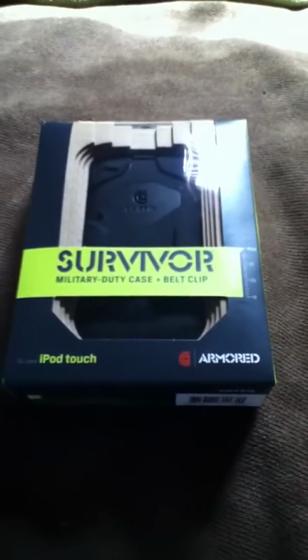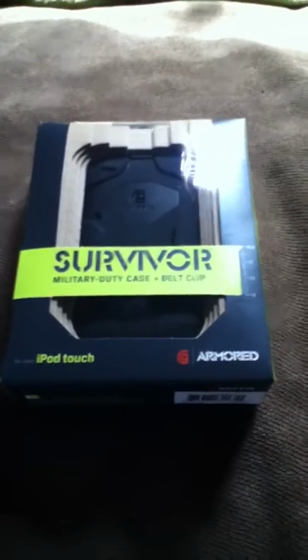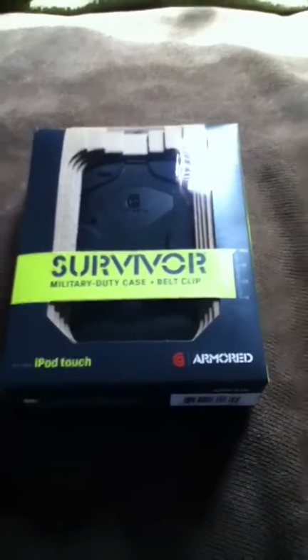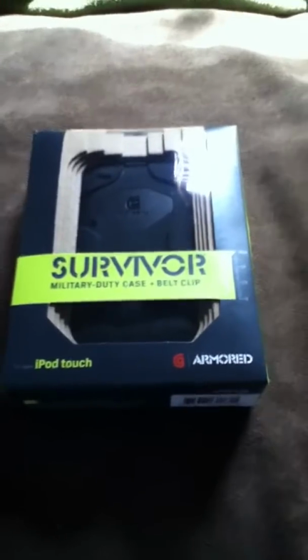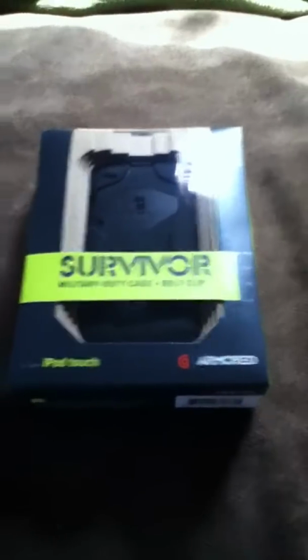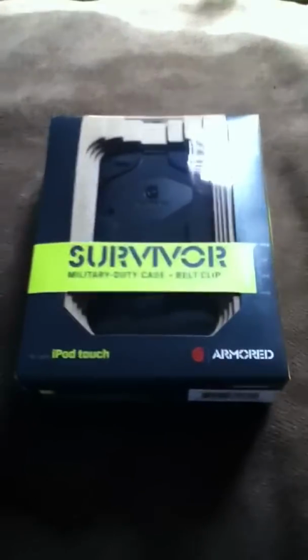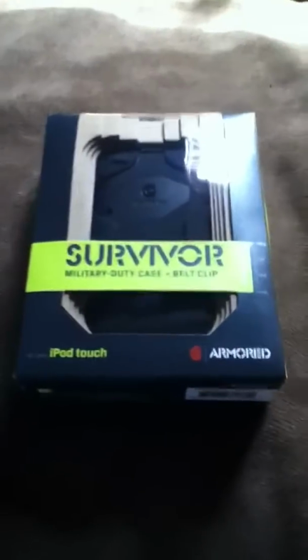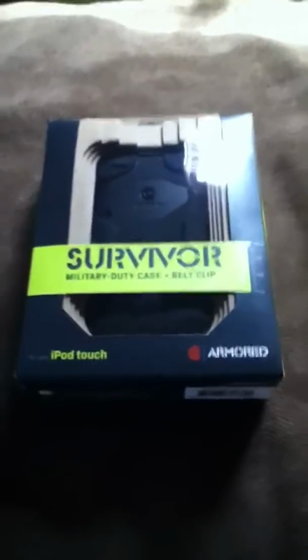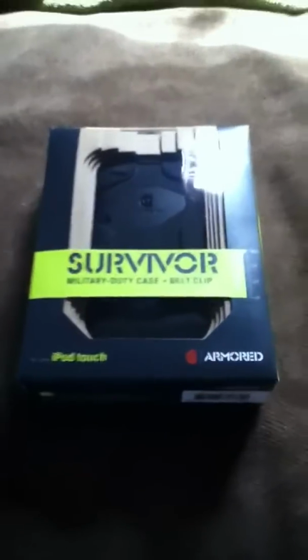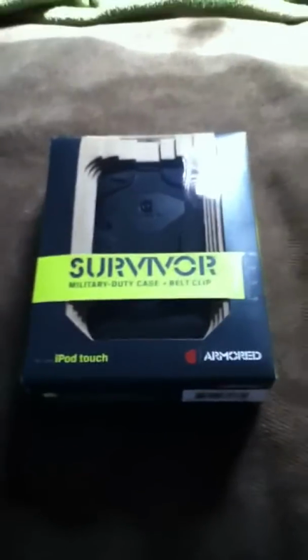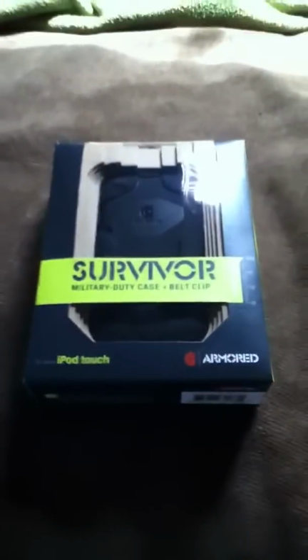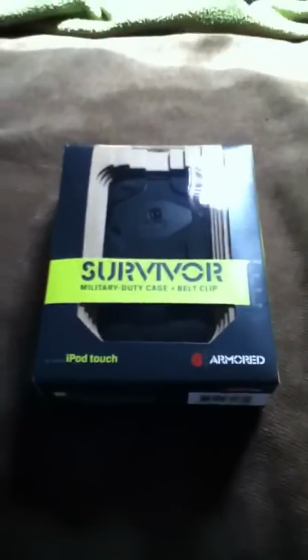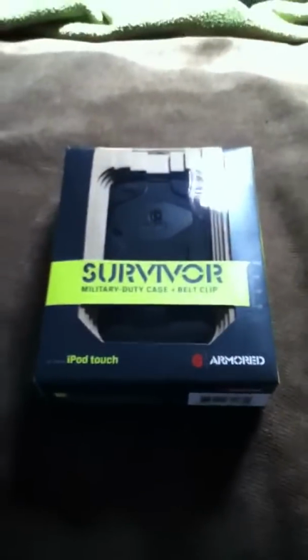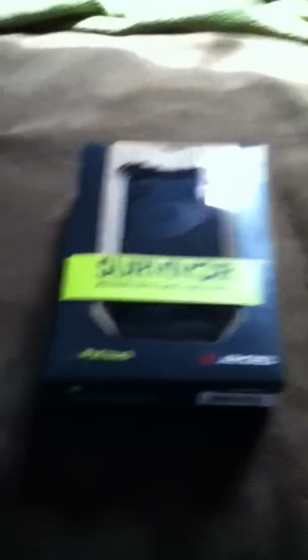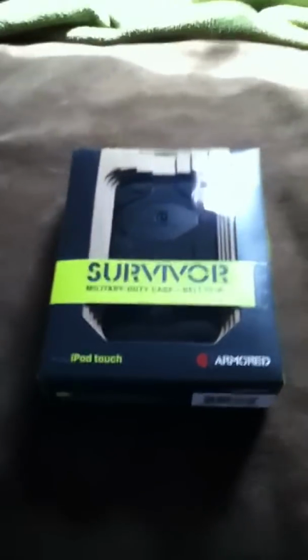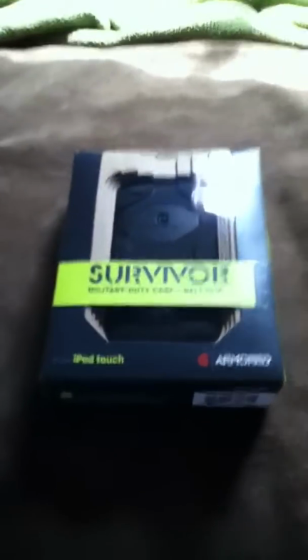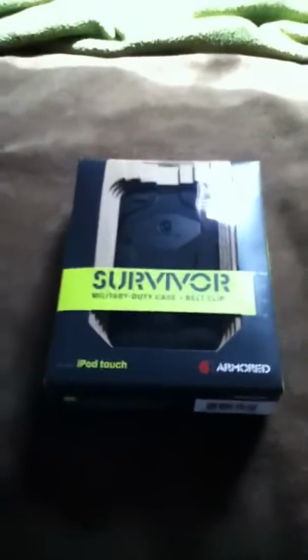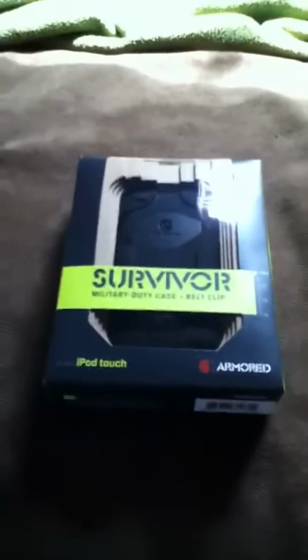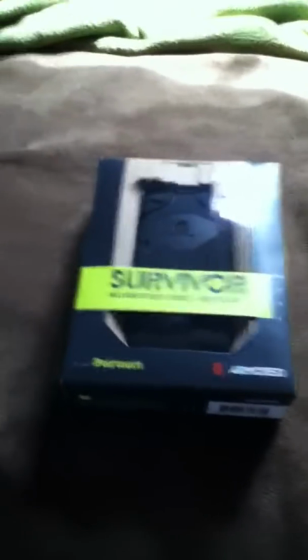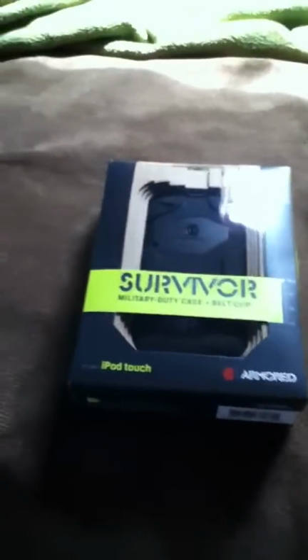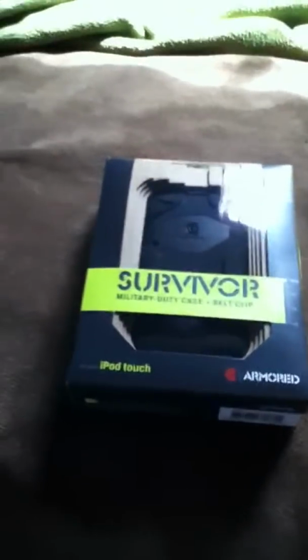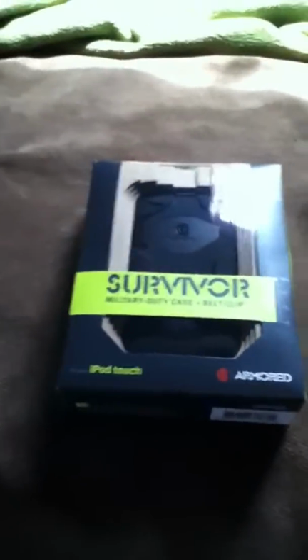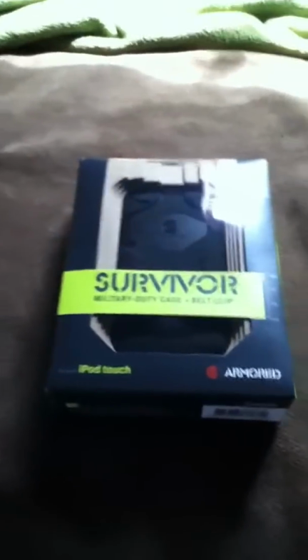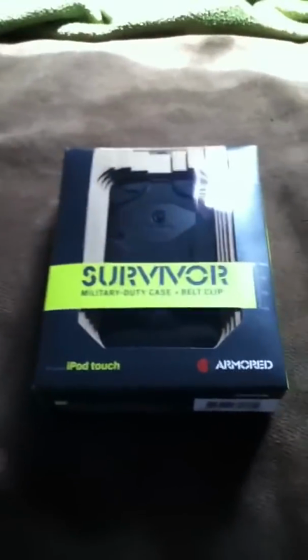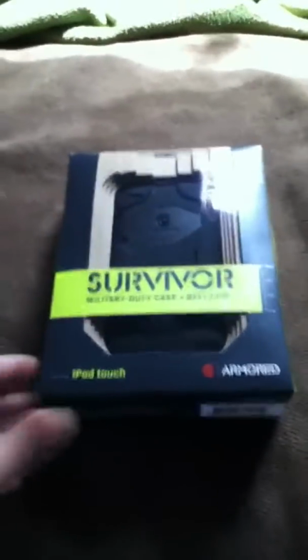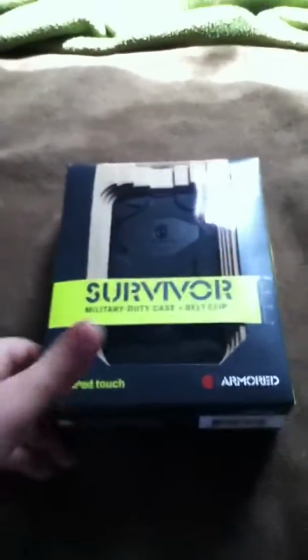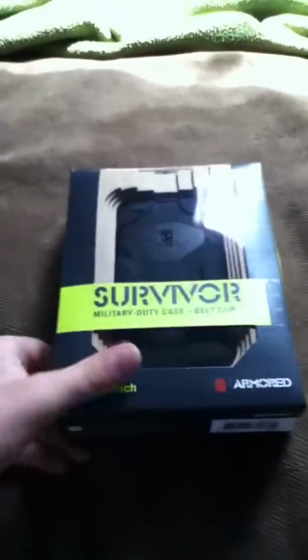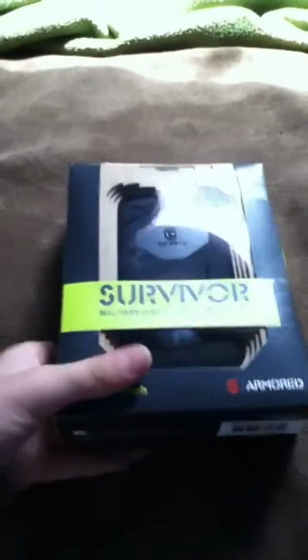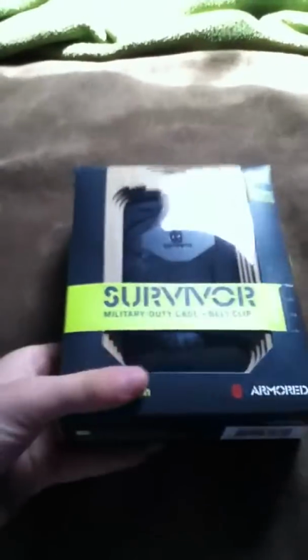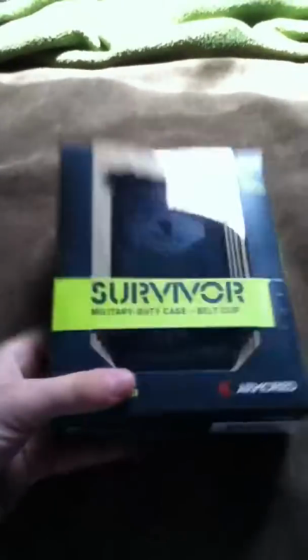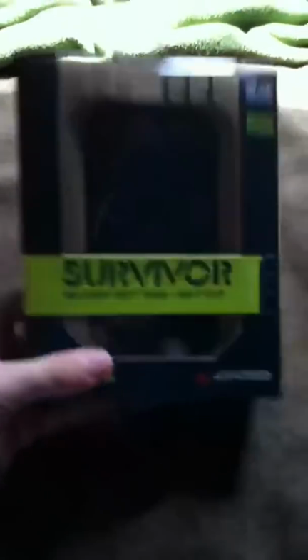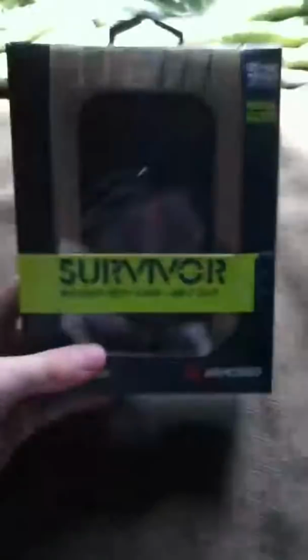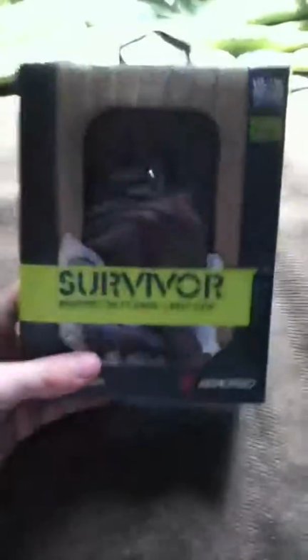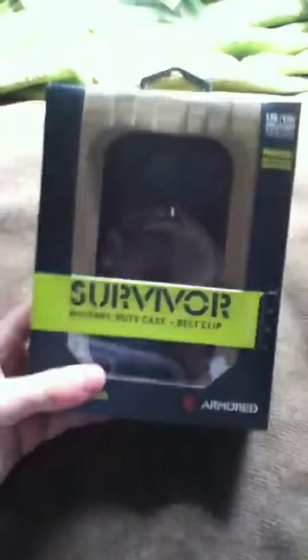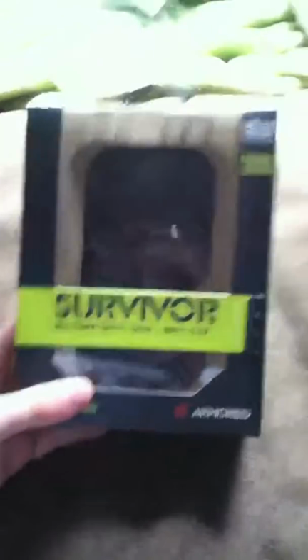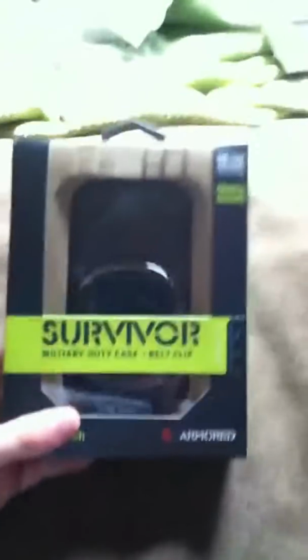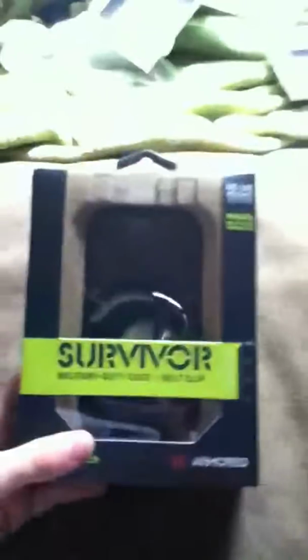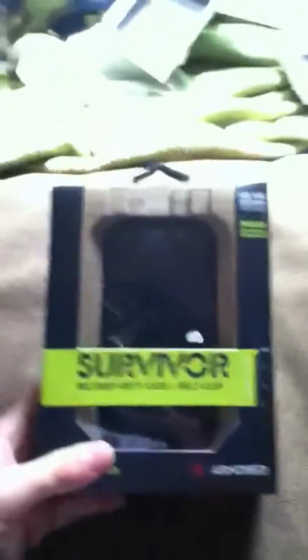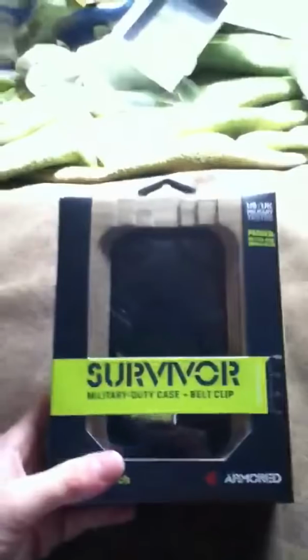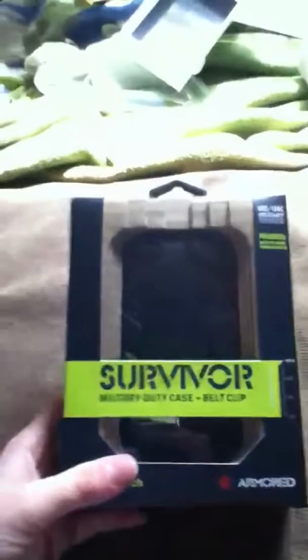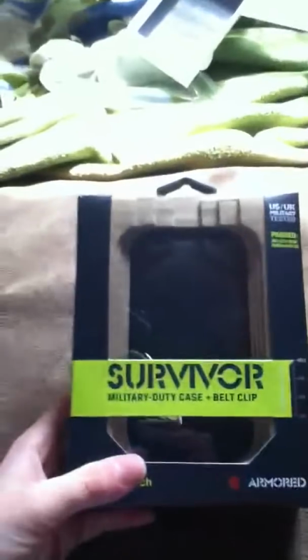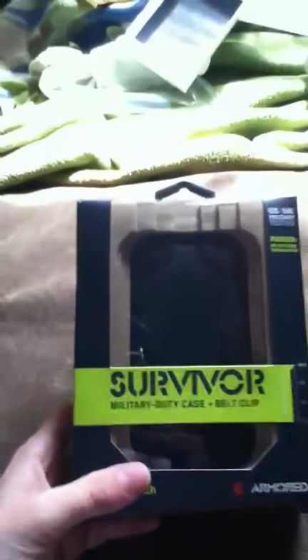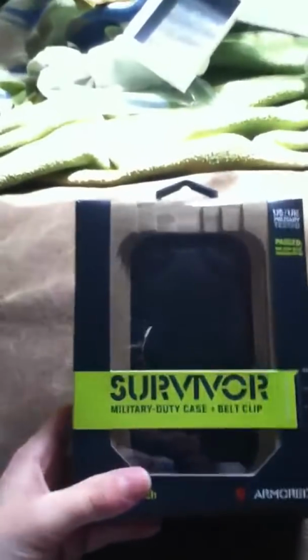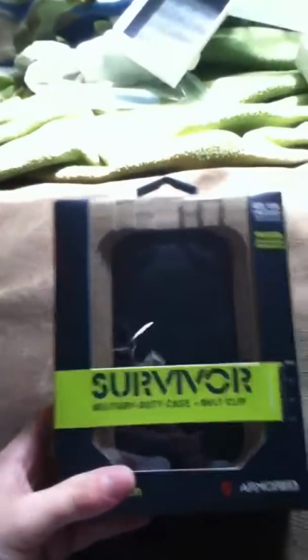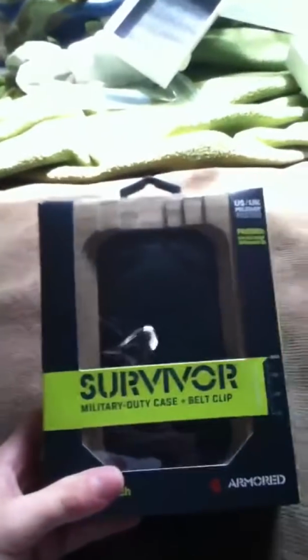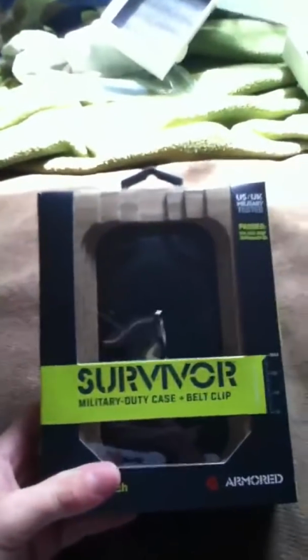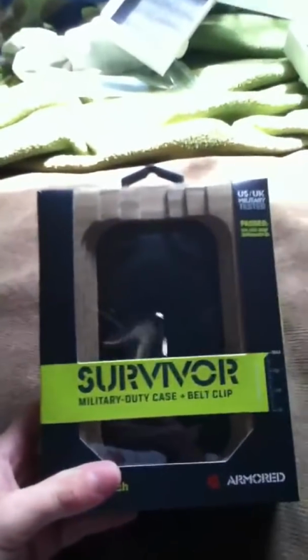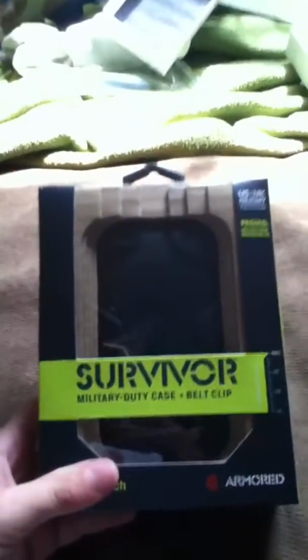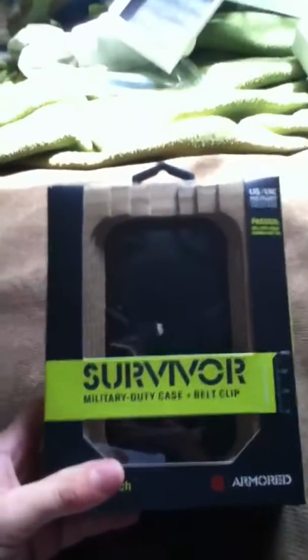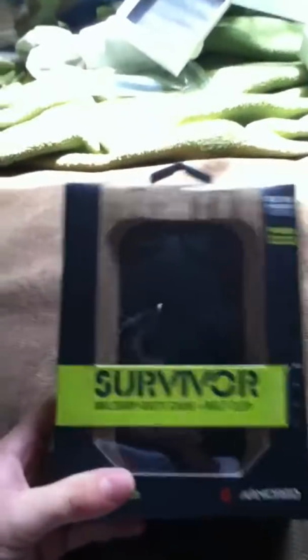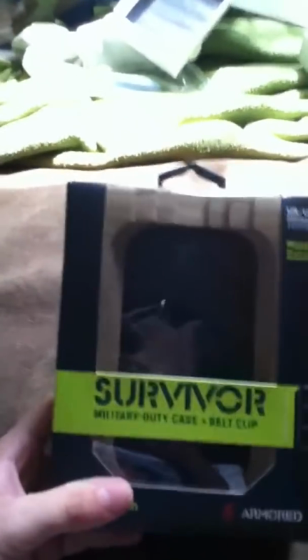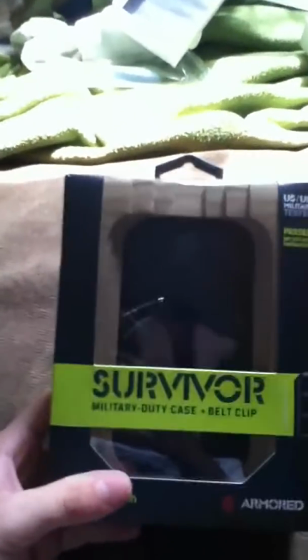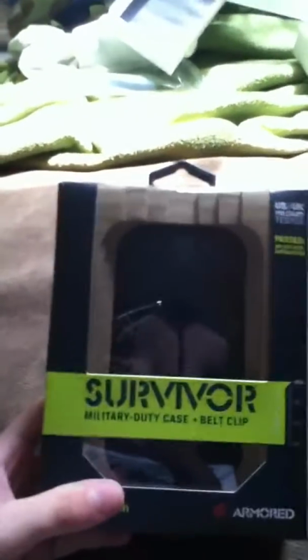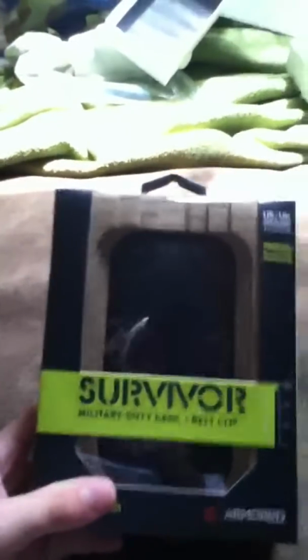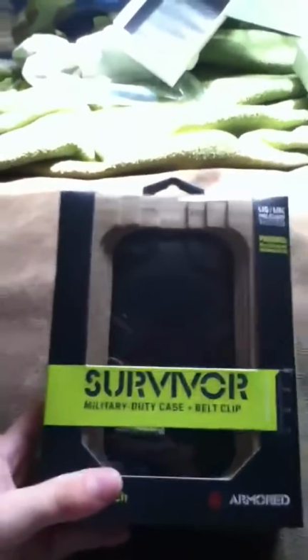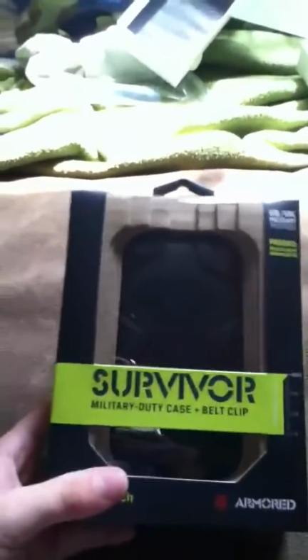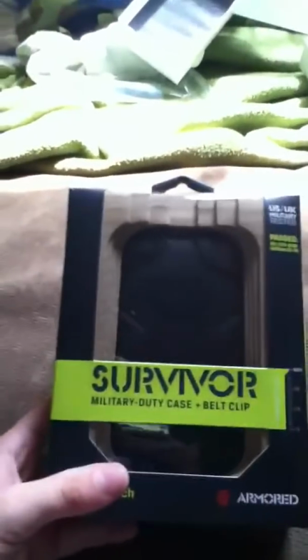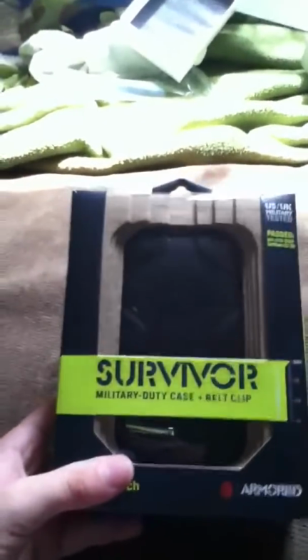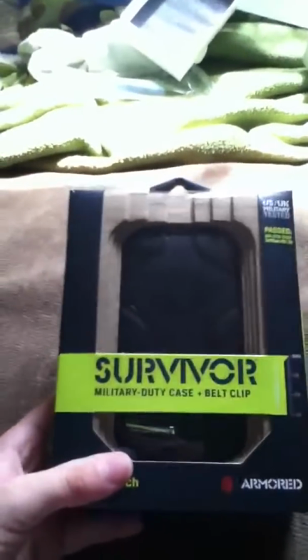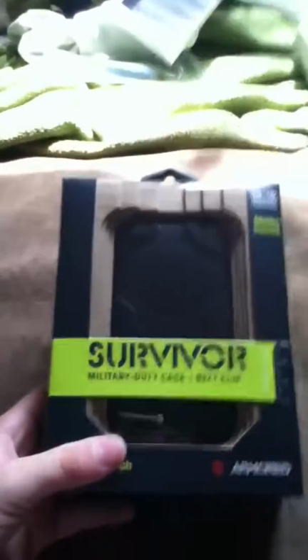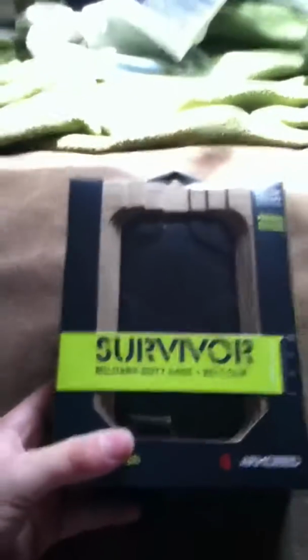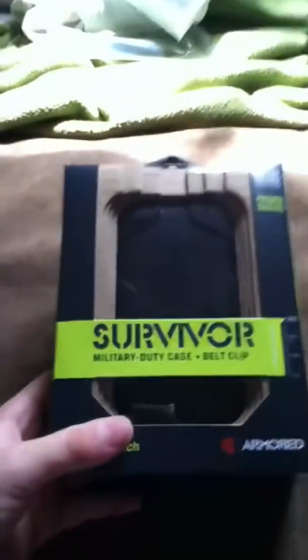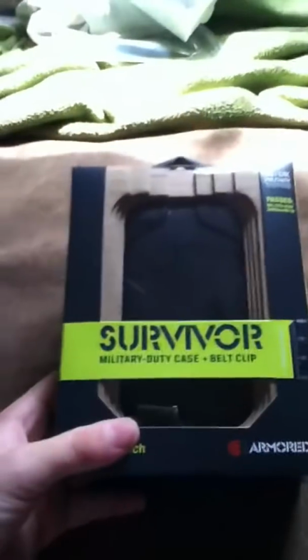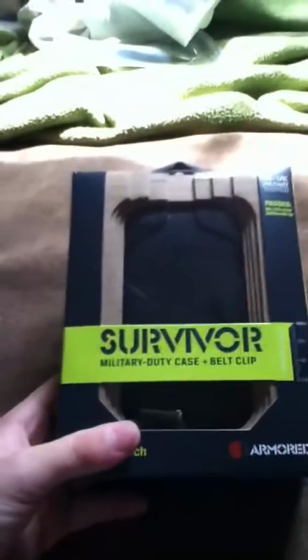Hello YouTube viewers, and this is the new case for the iPod 4th generation Survivor.